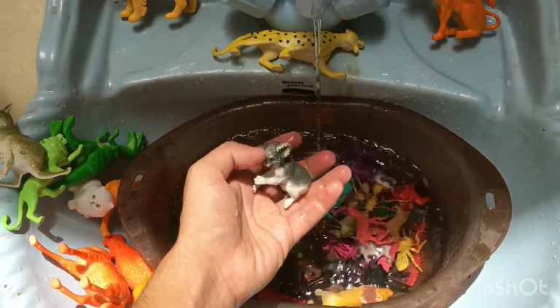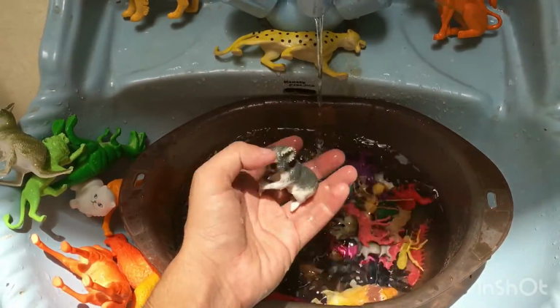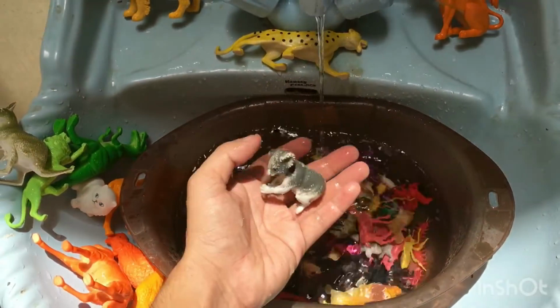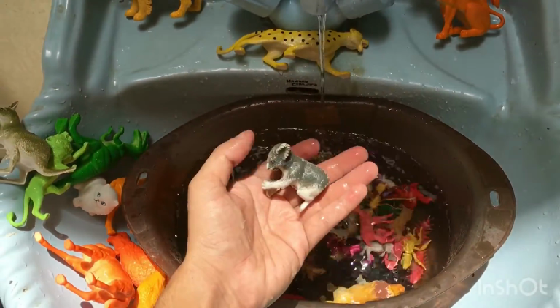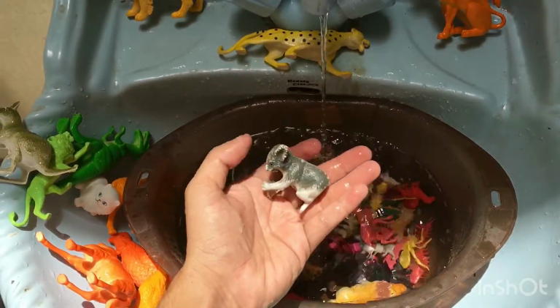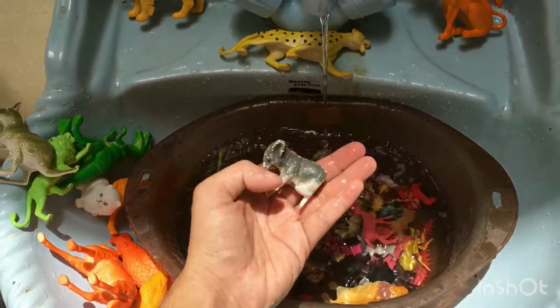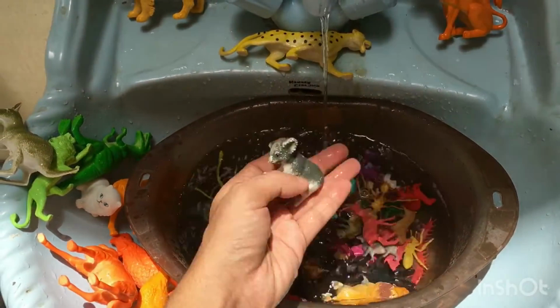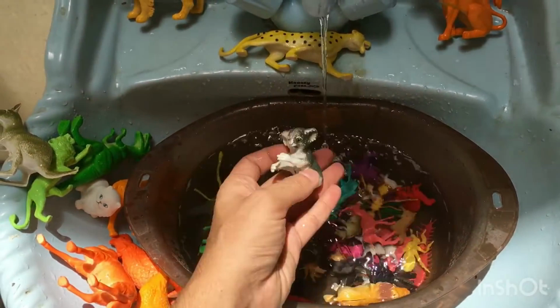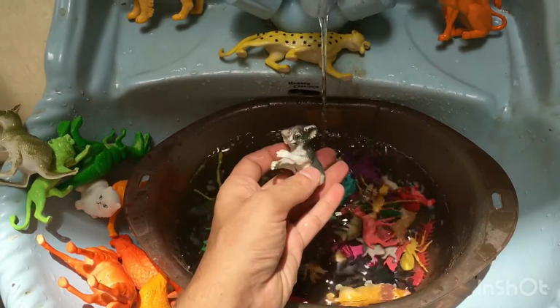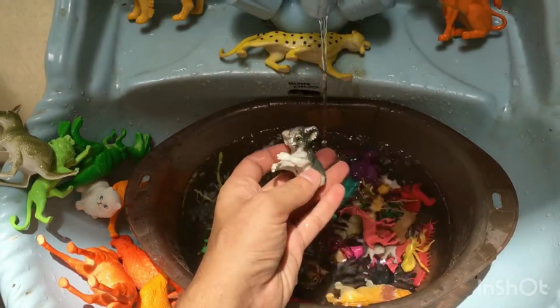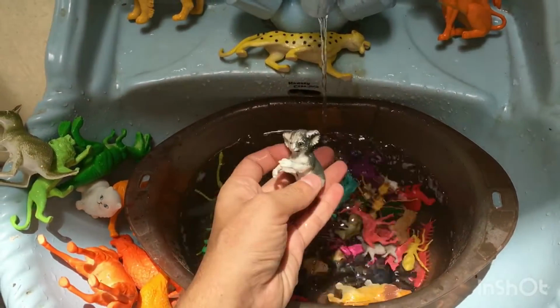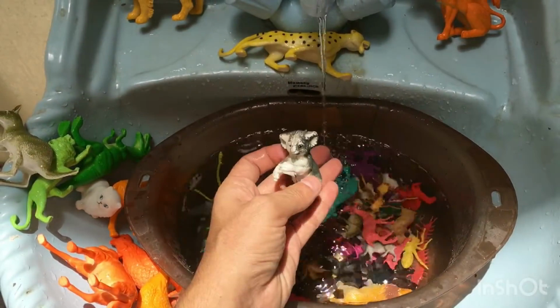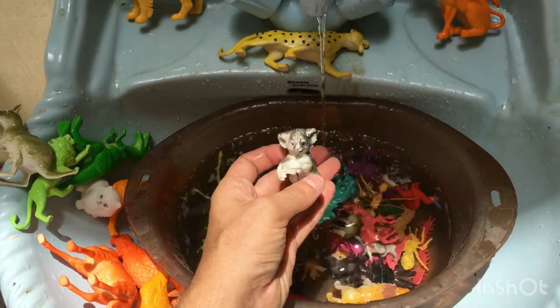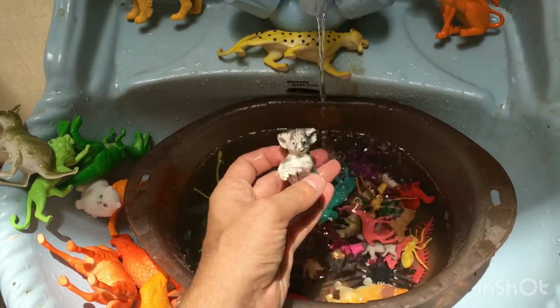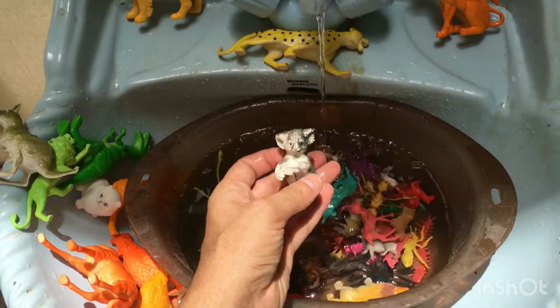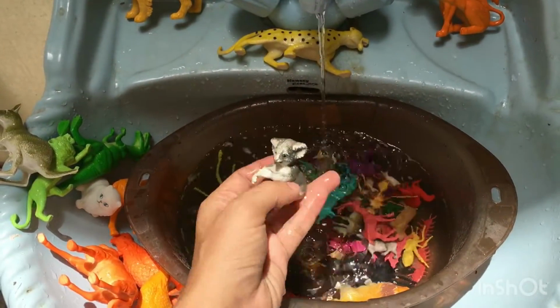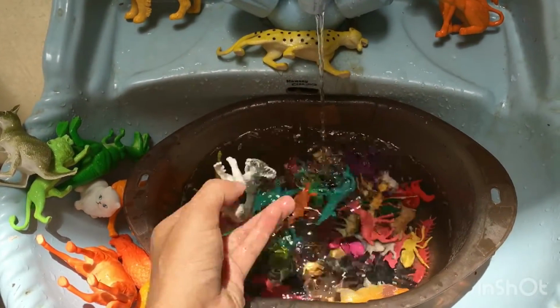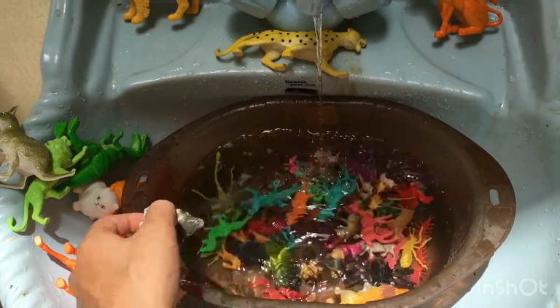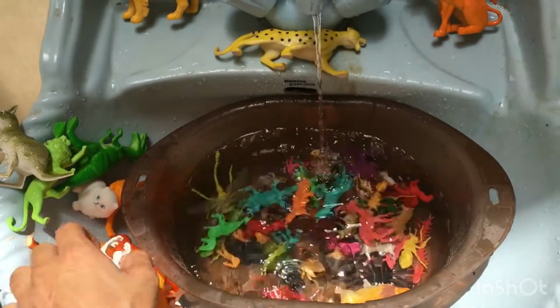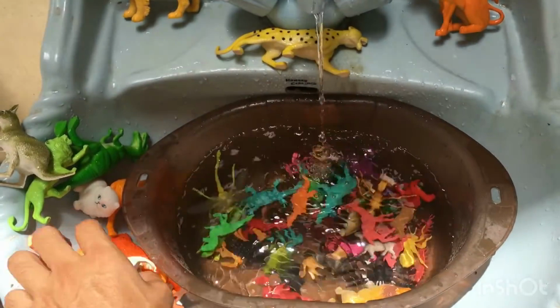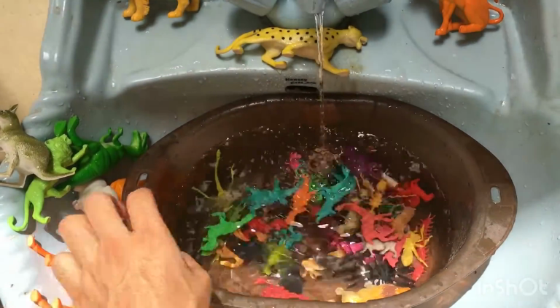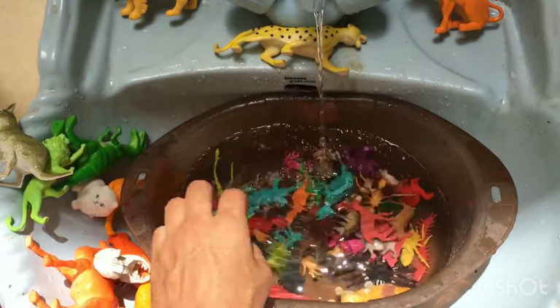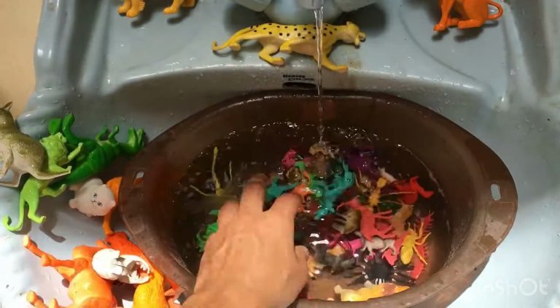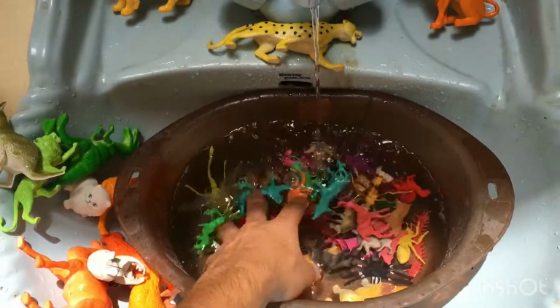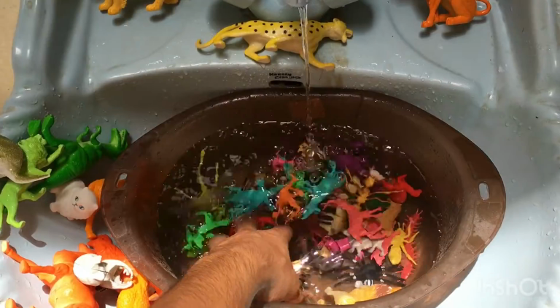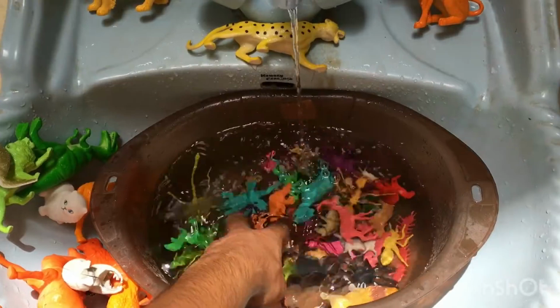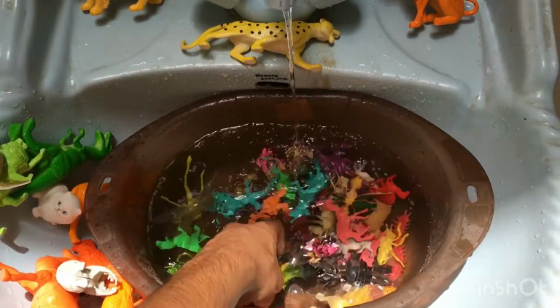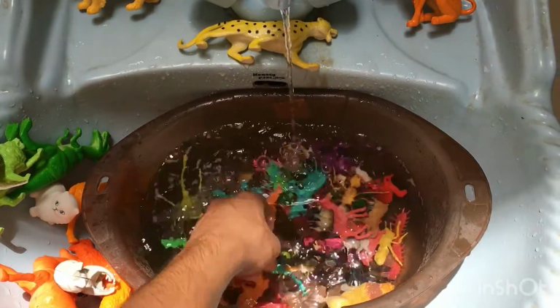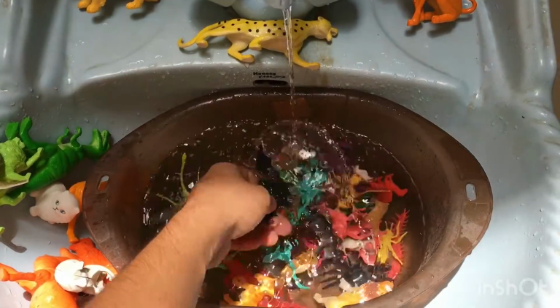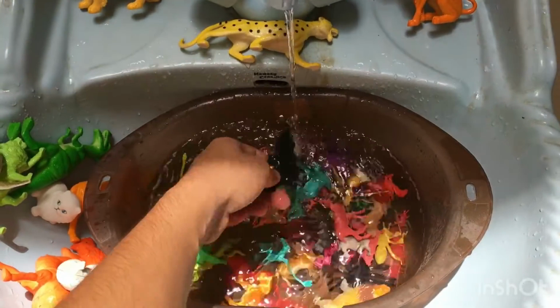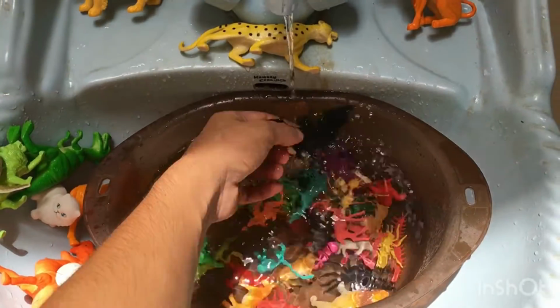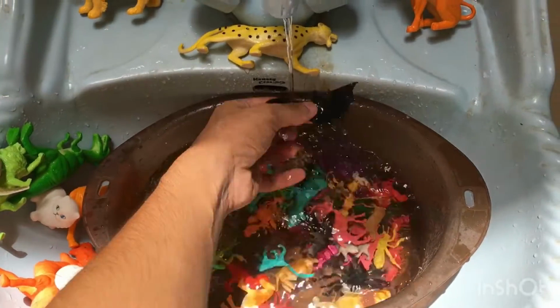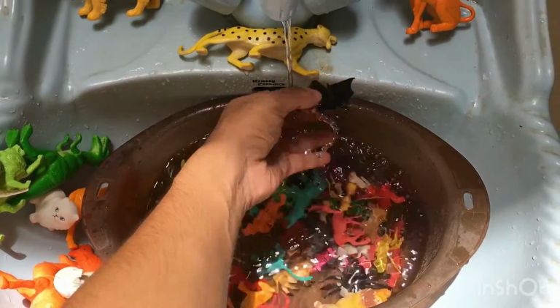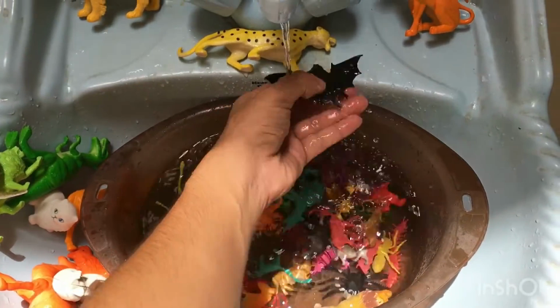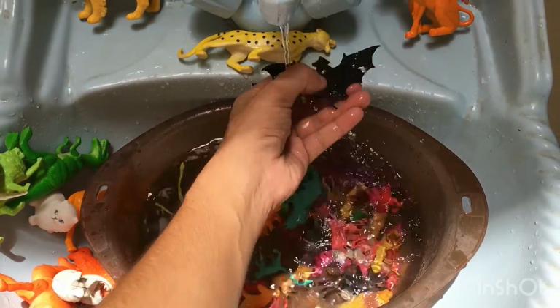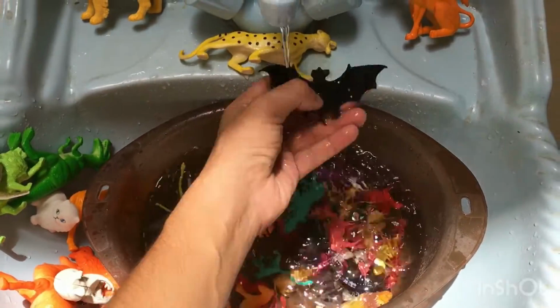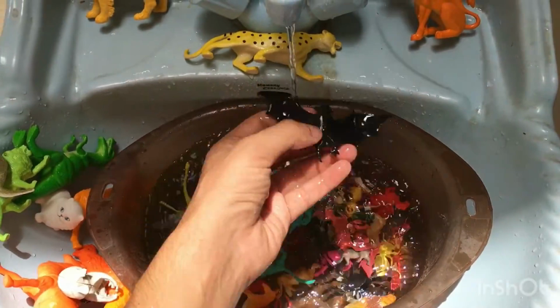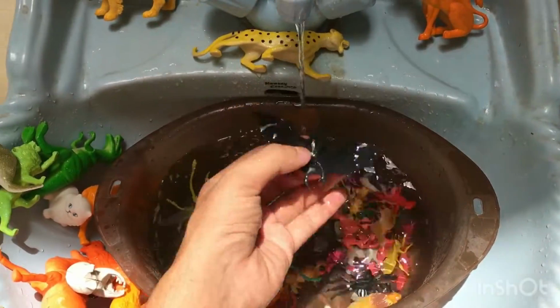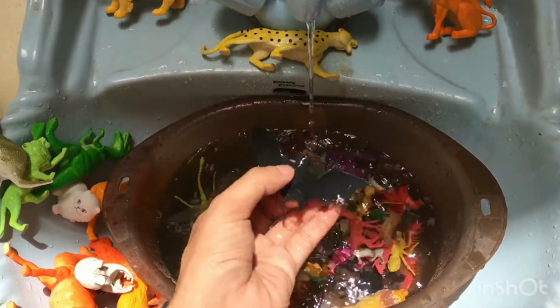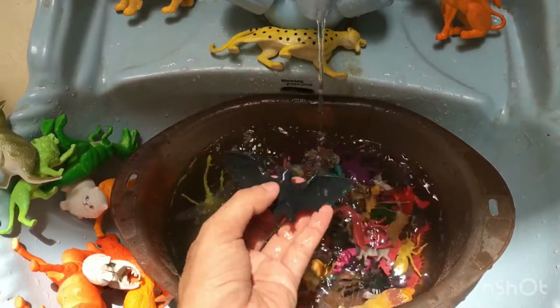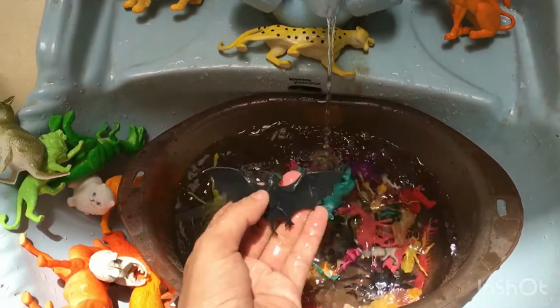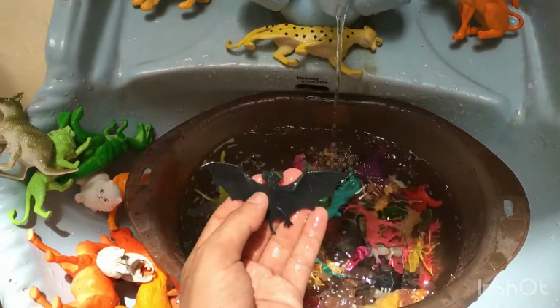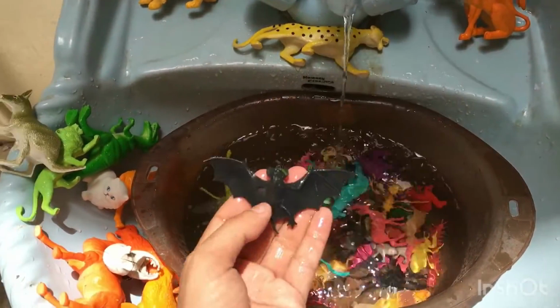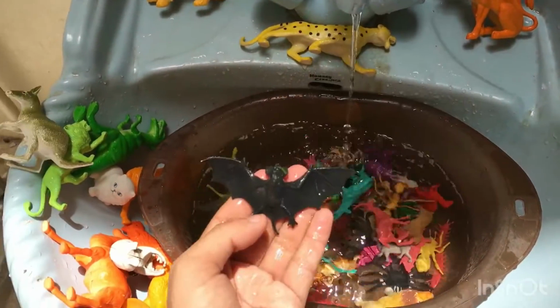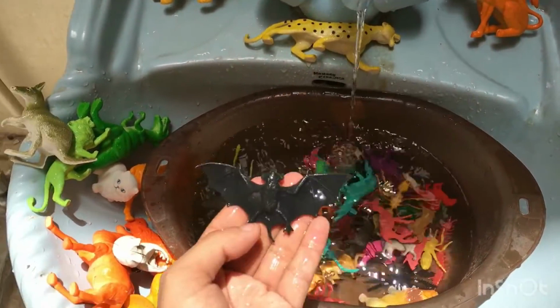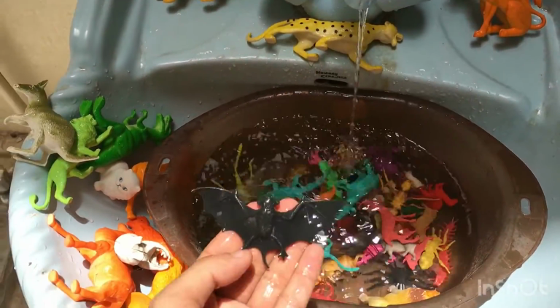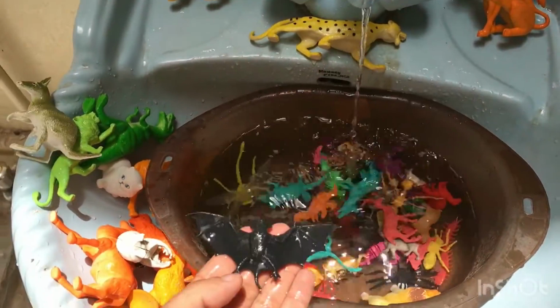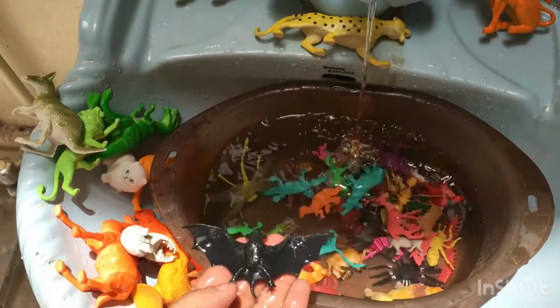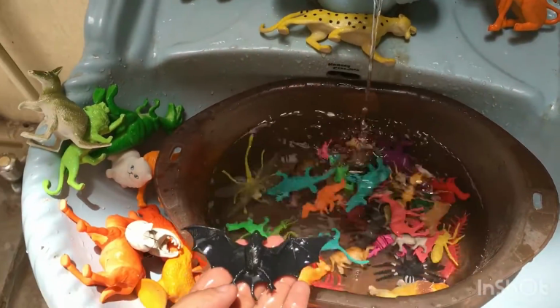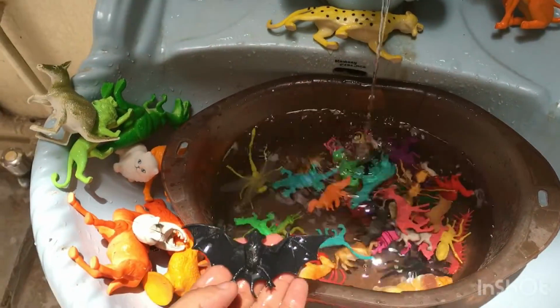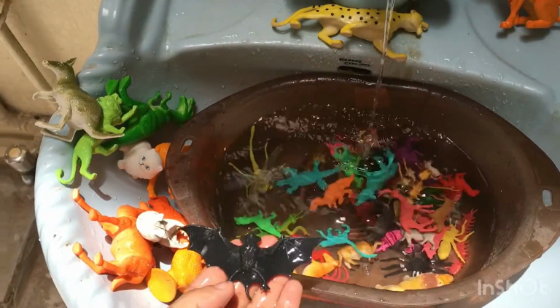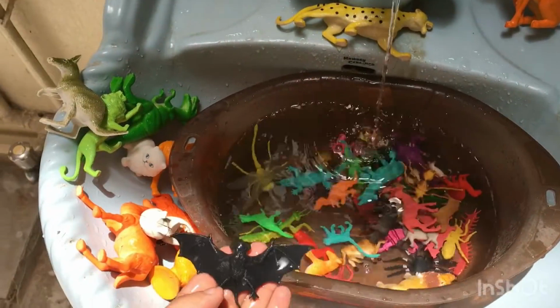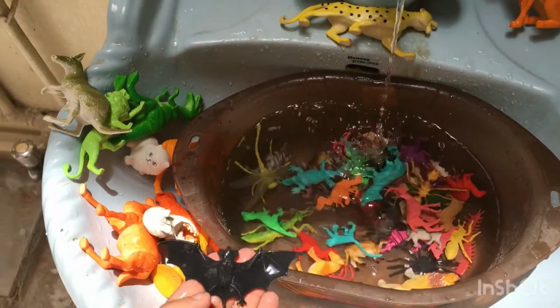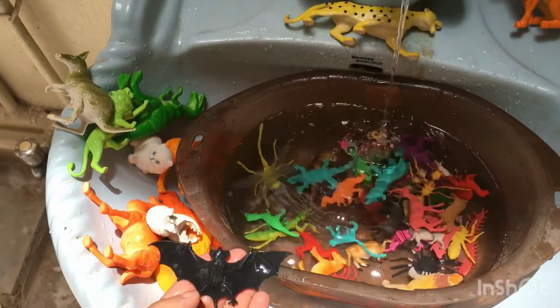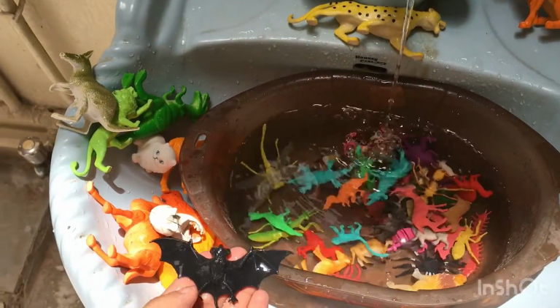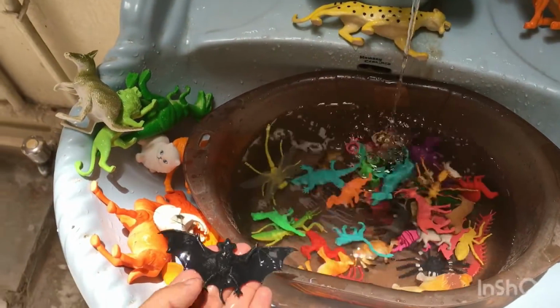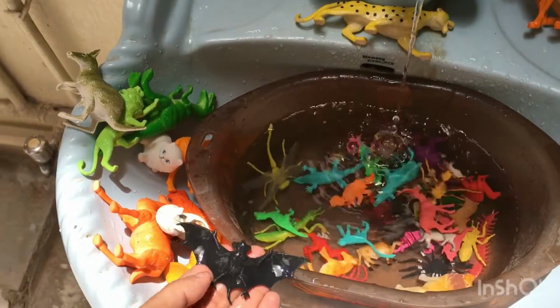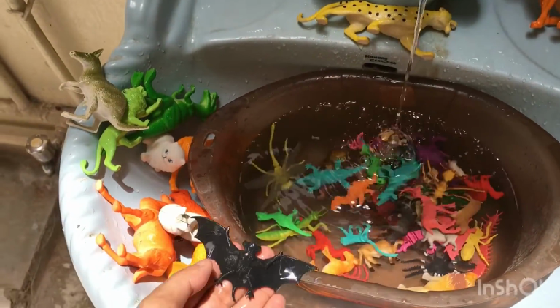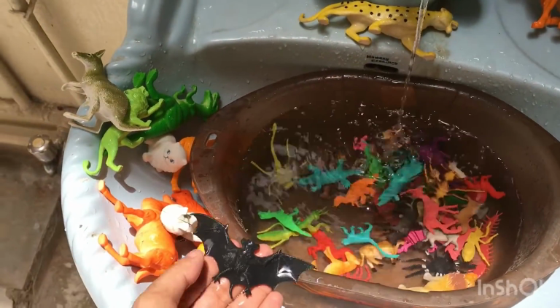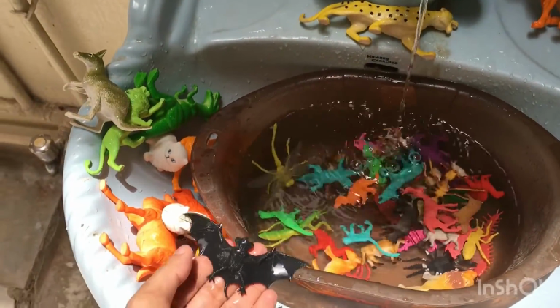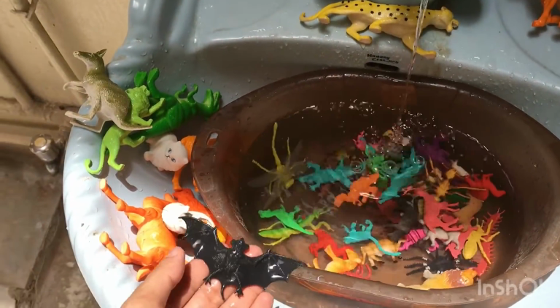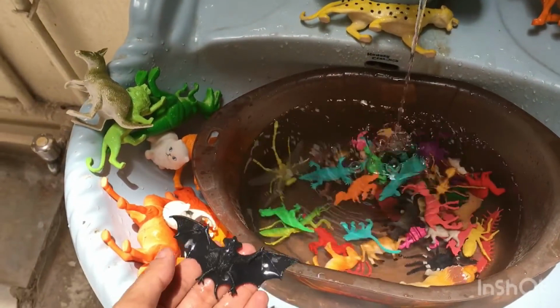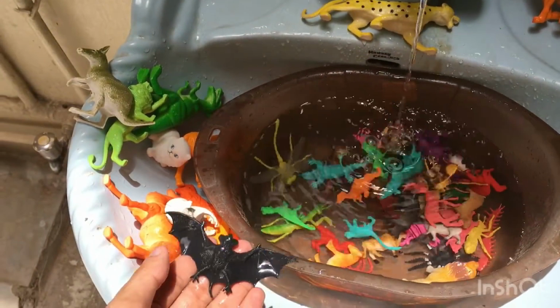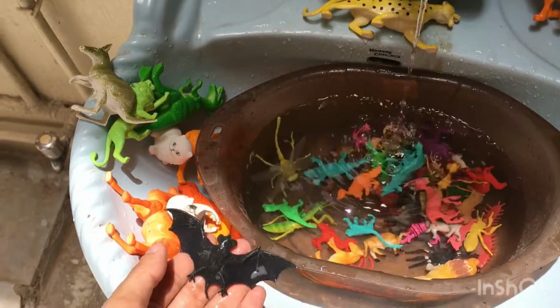Koala toy. Next toy is bat — black color bat.